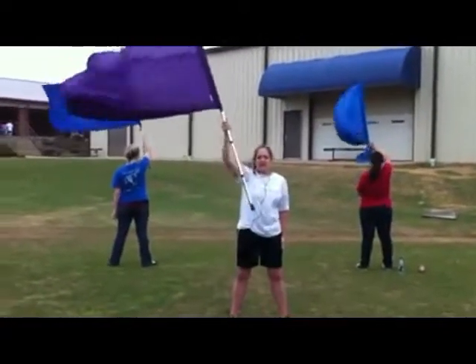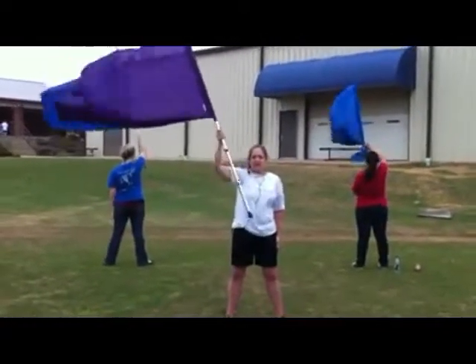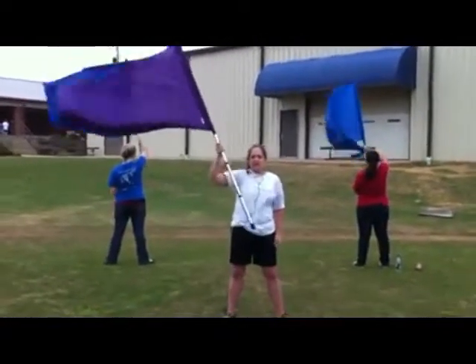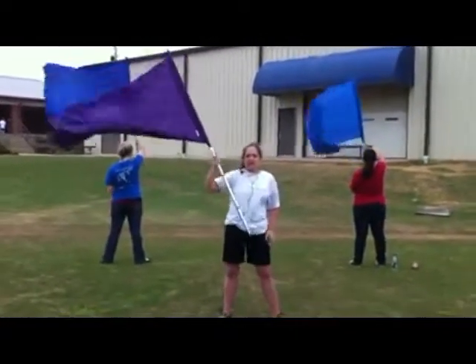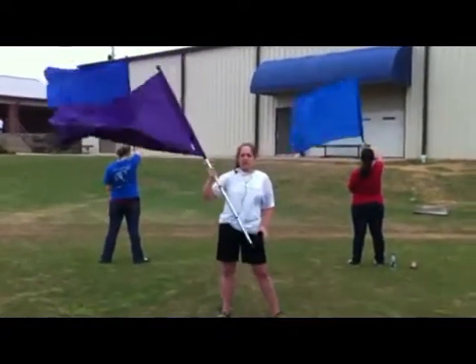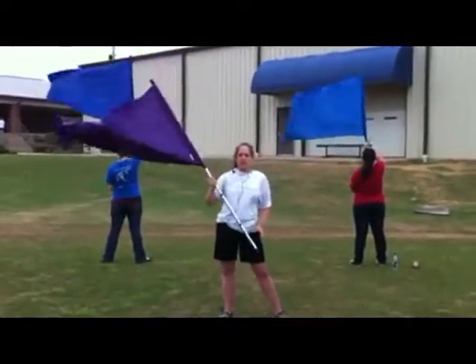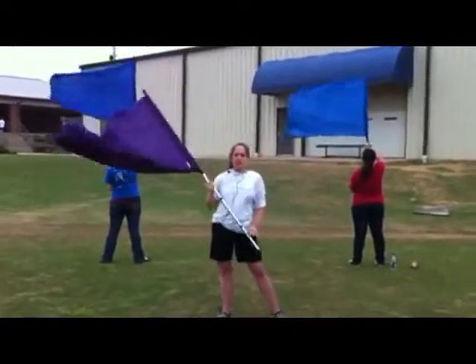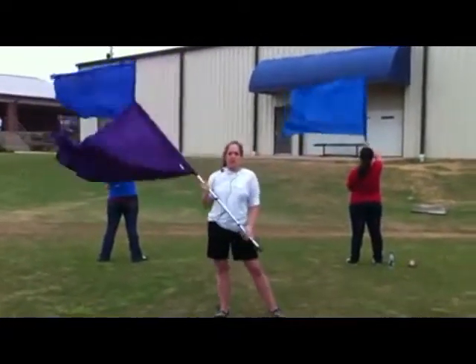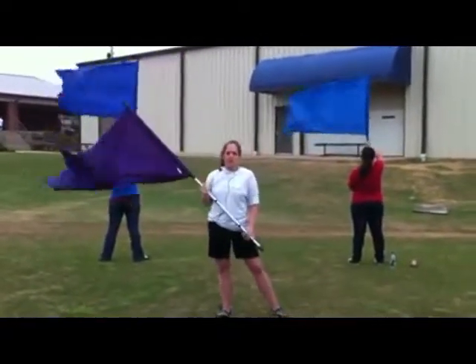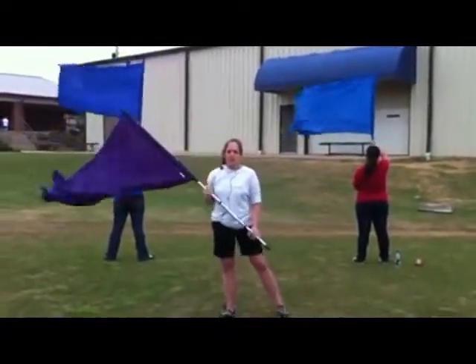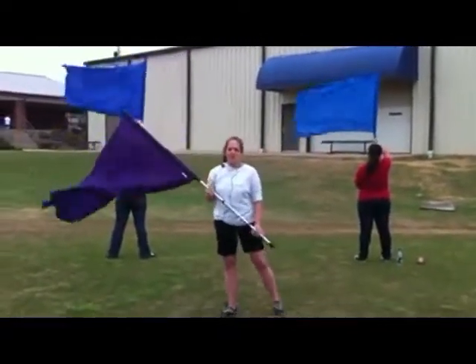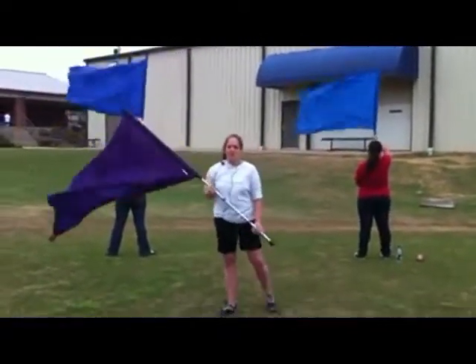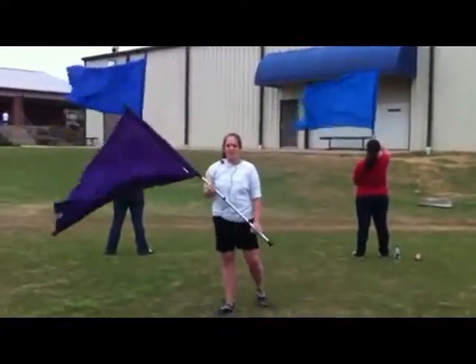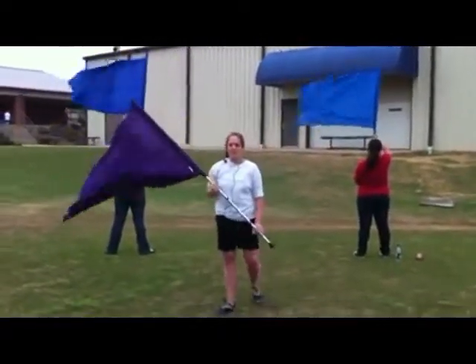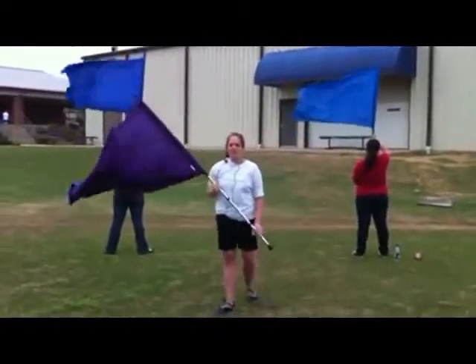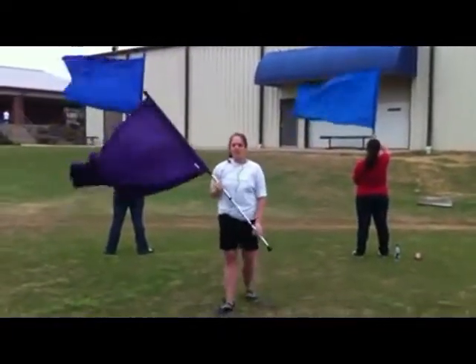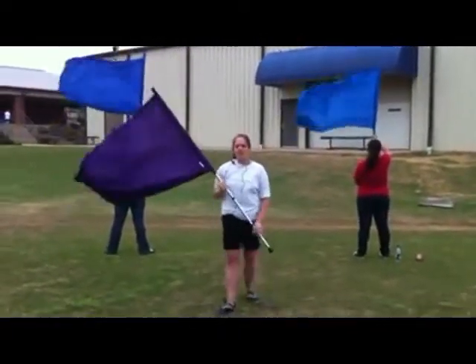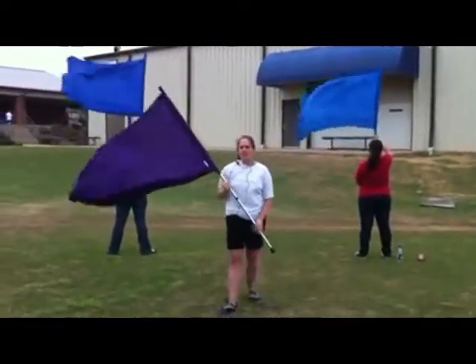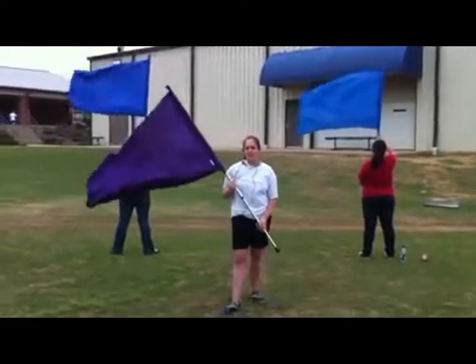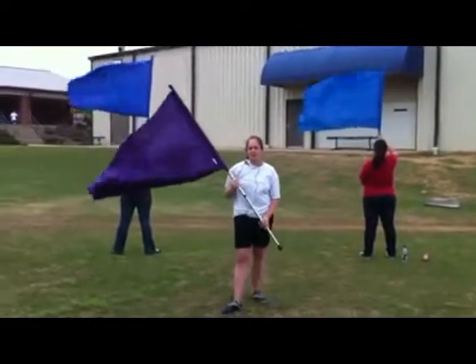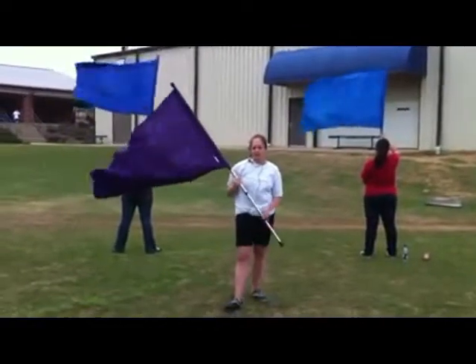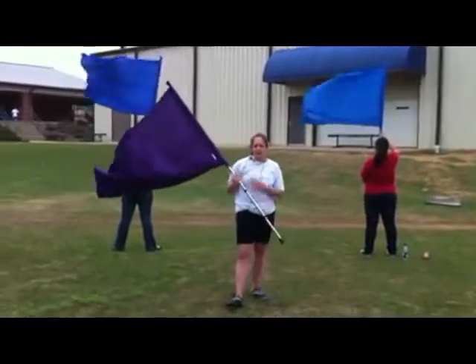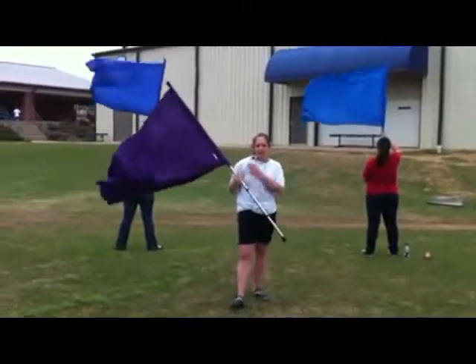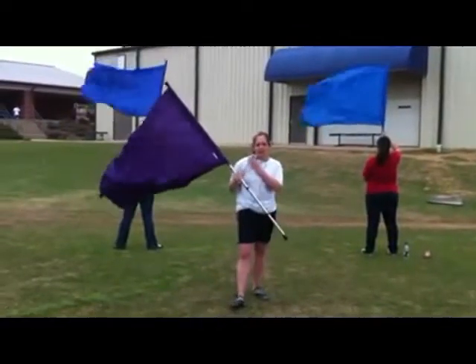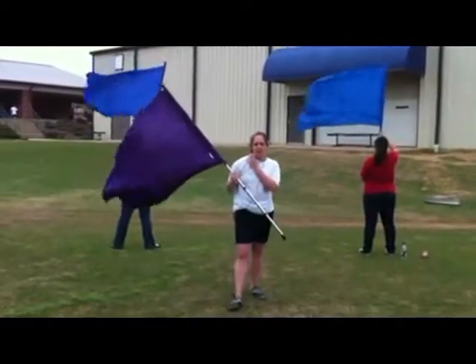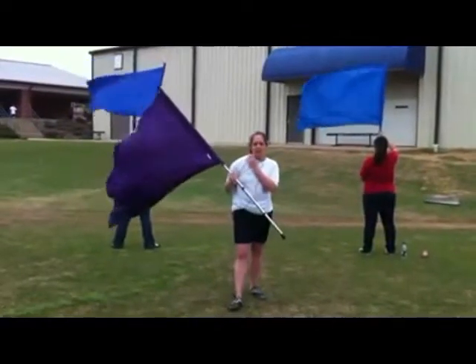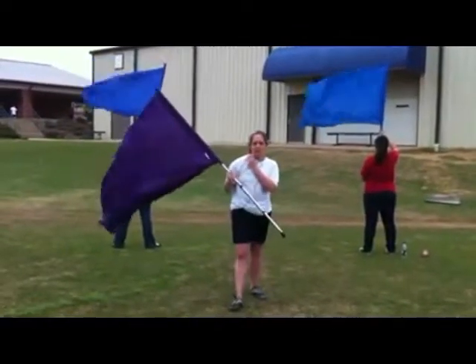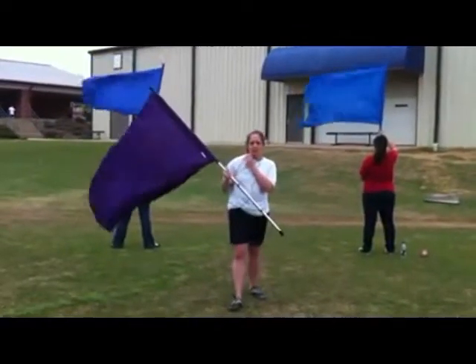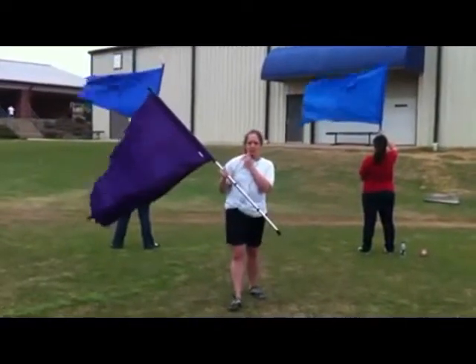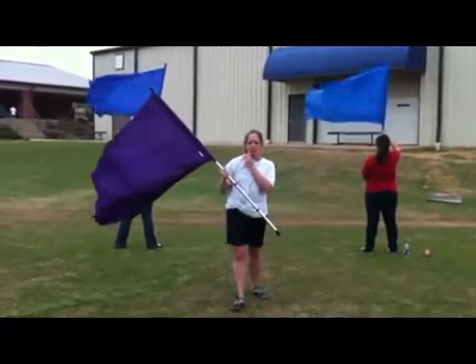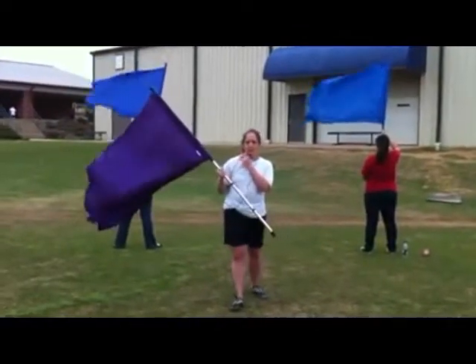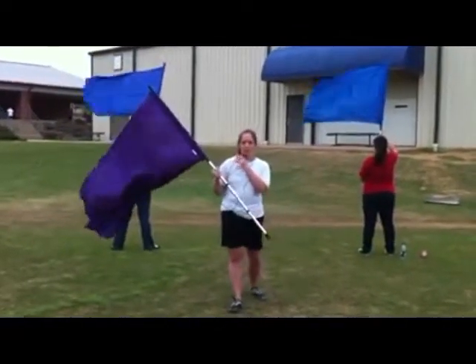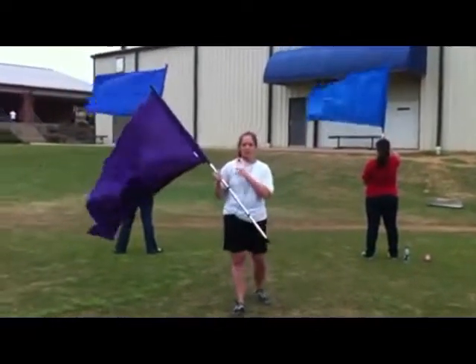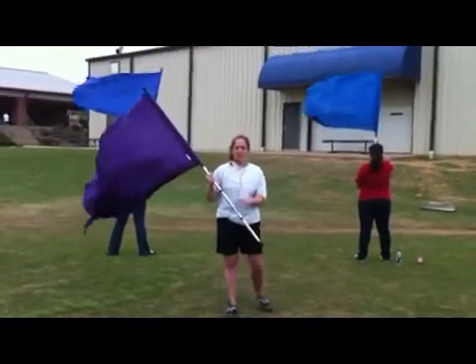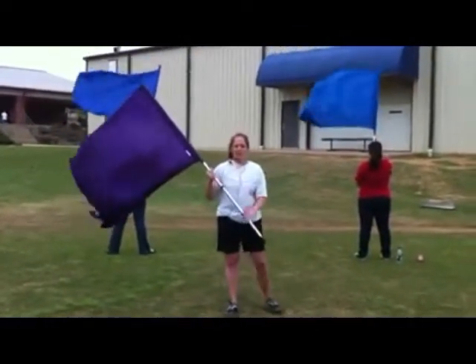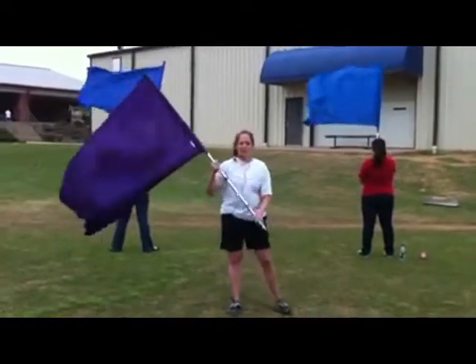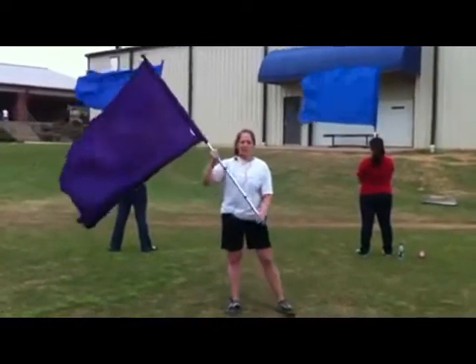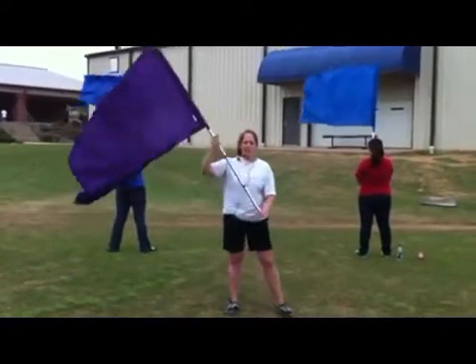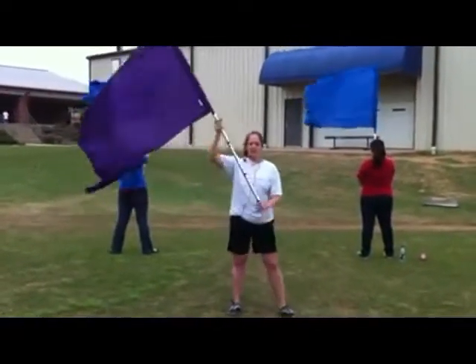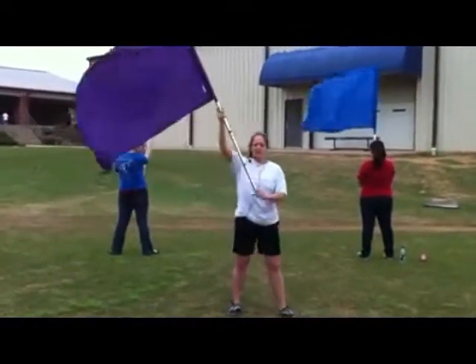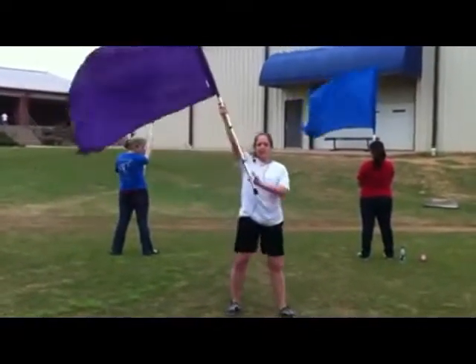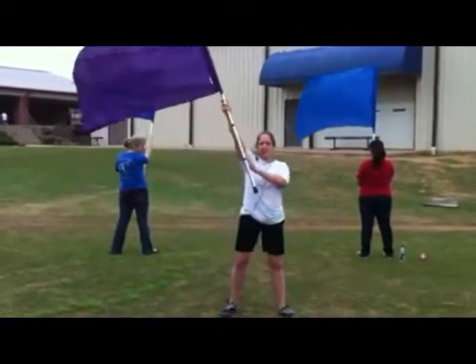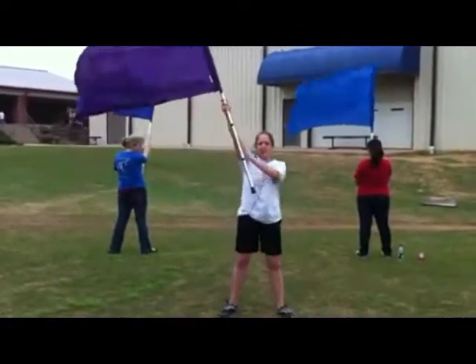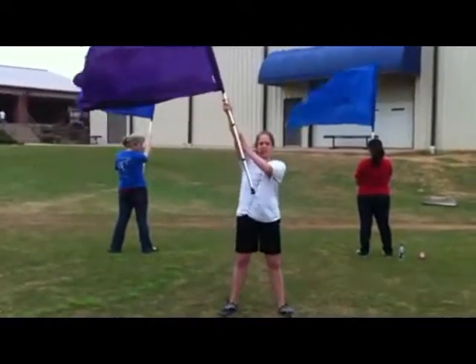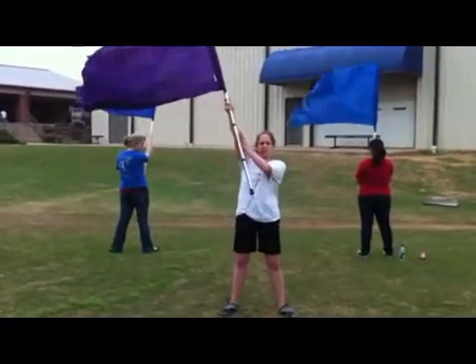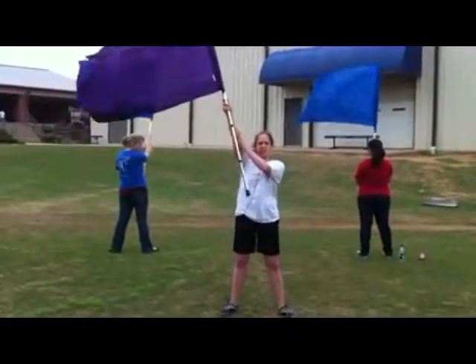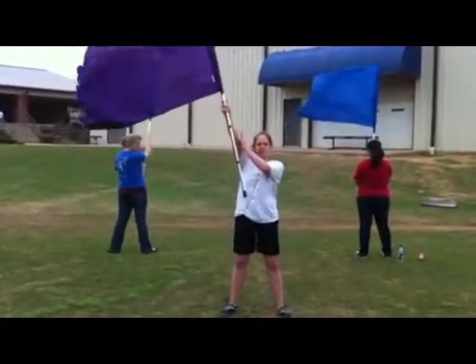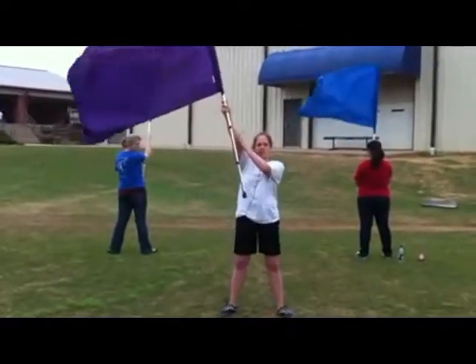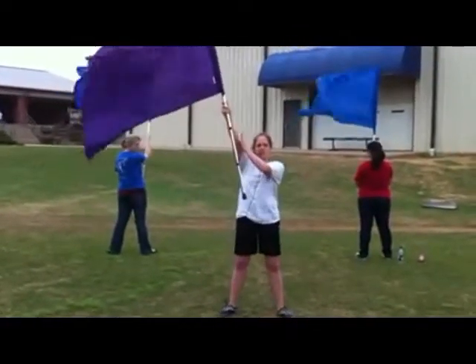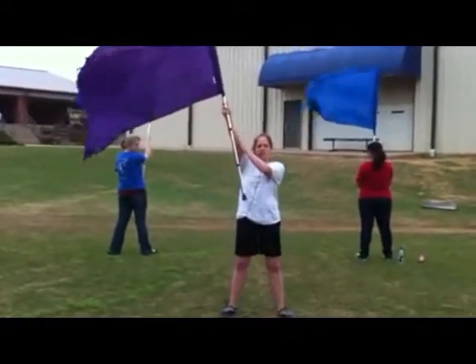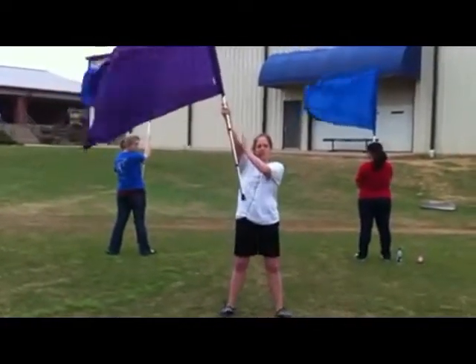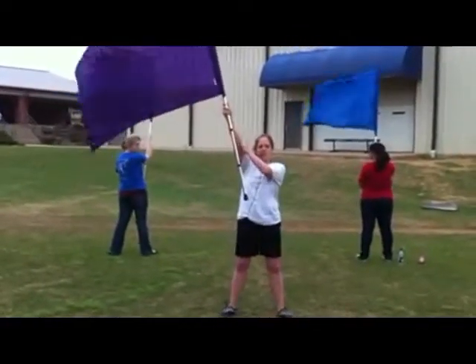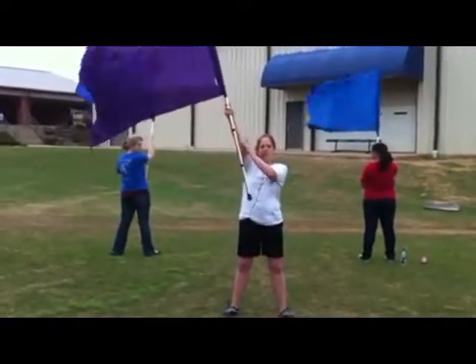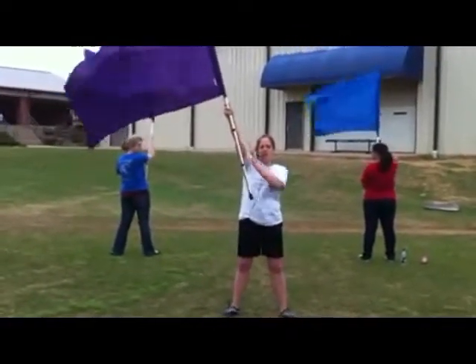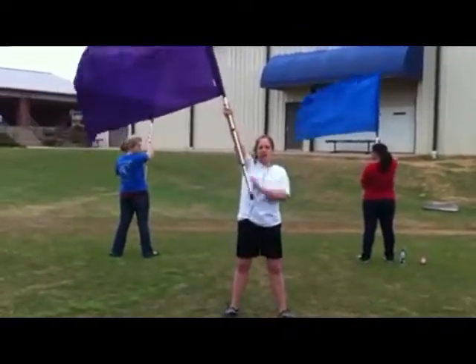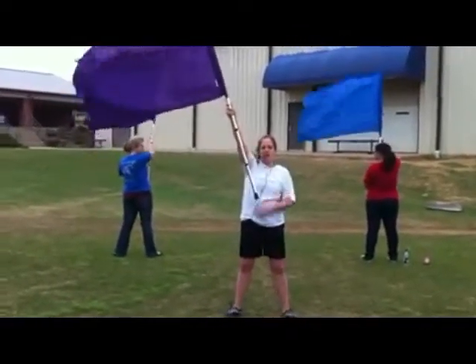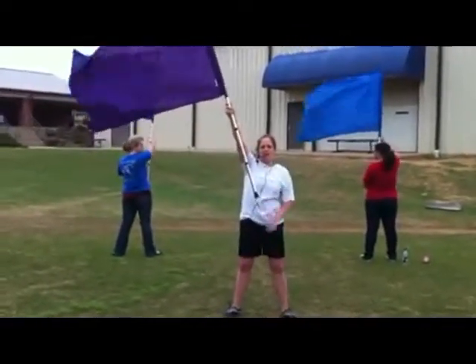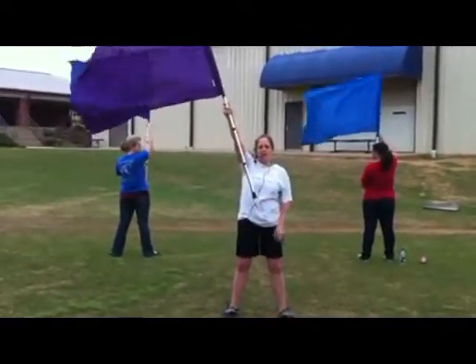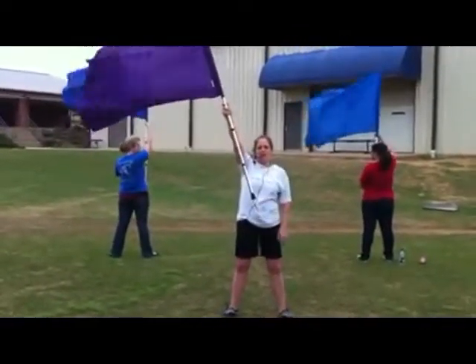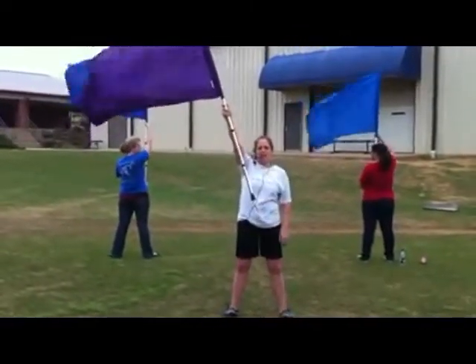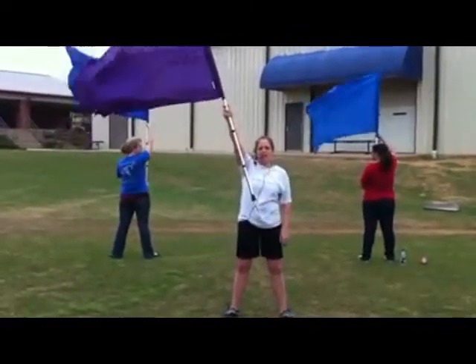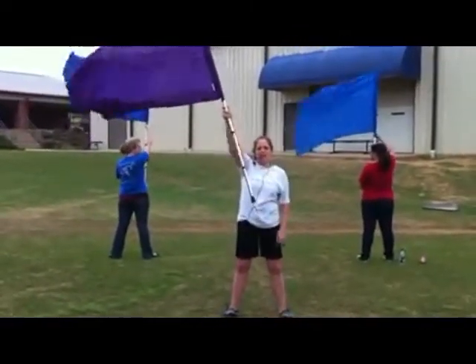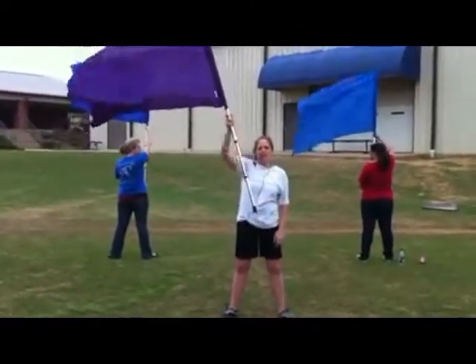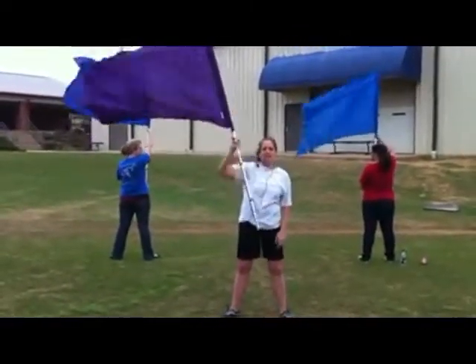Those are bolos — big circle, little circle. One real important thing to check is to make sure this arm goes straight at the end.